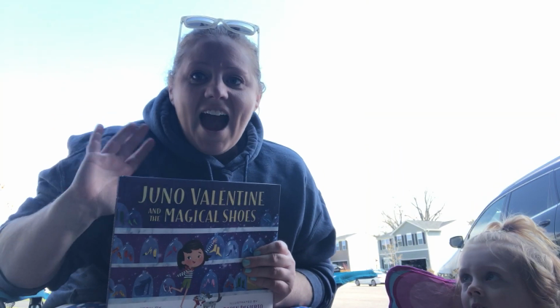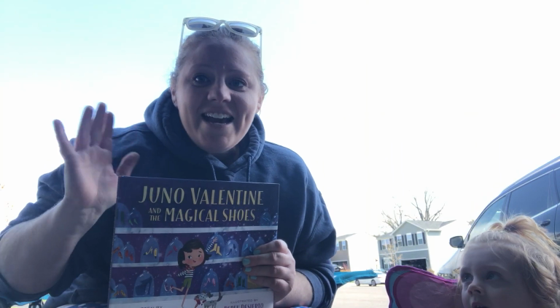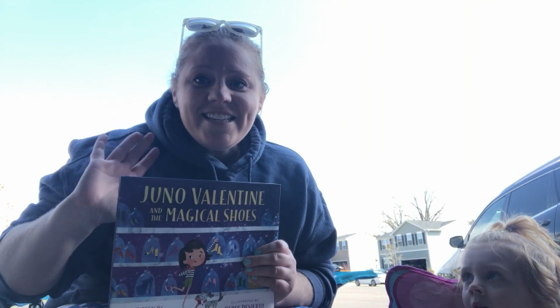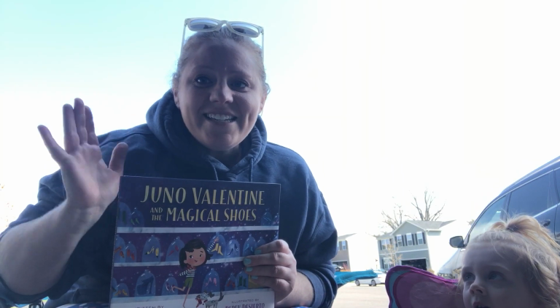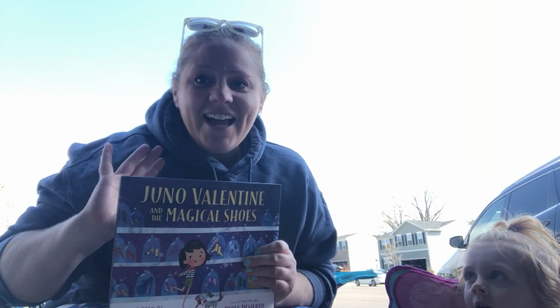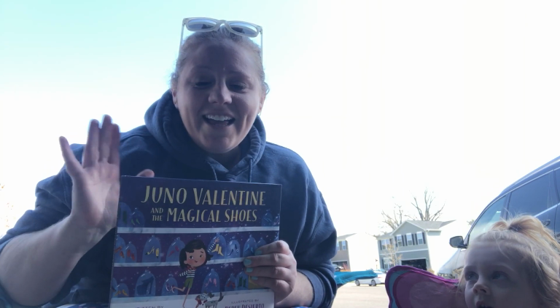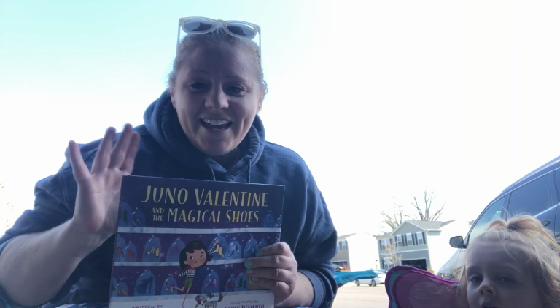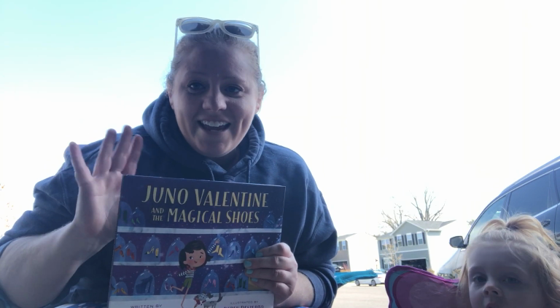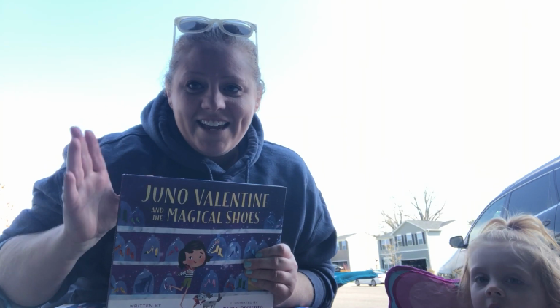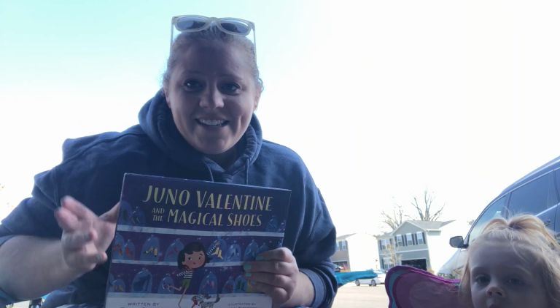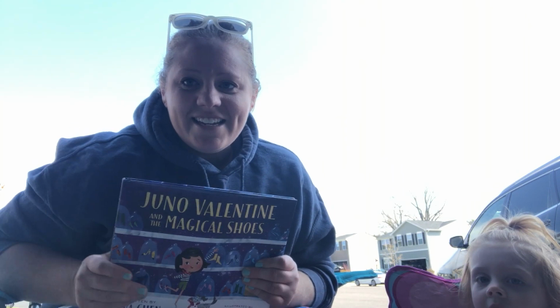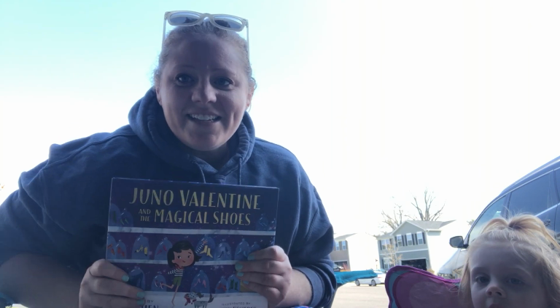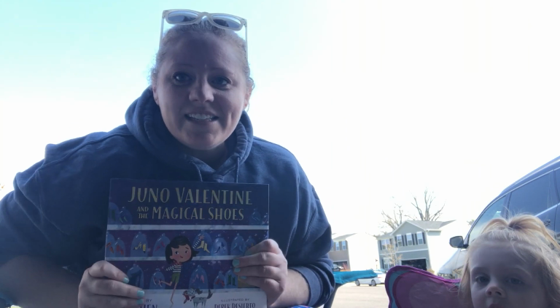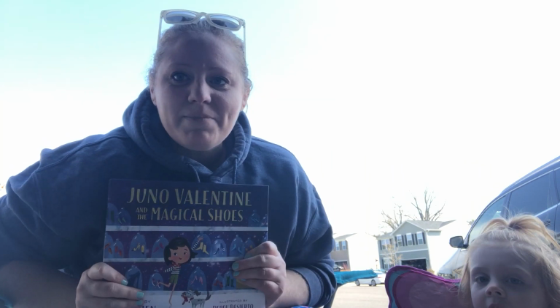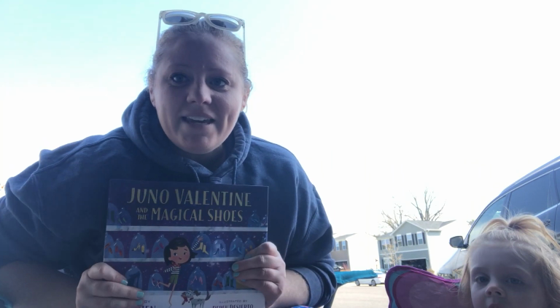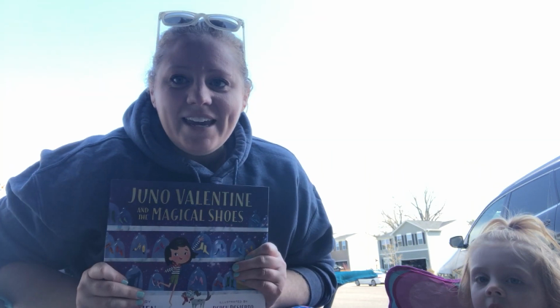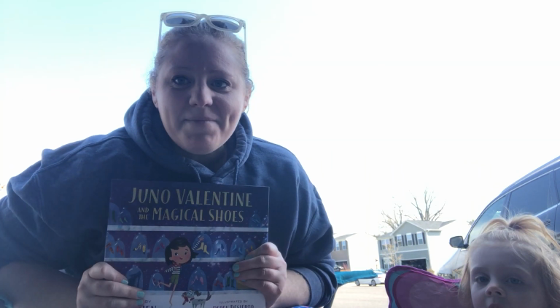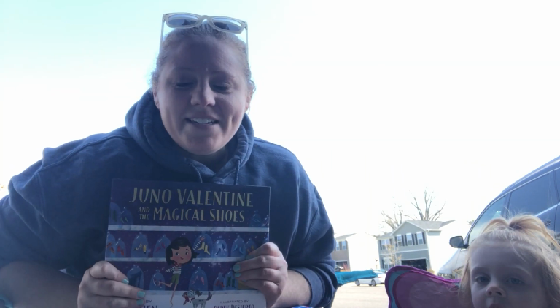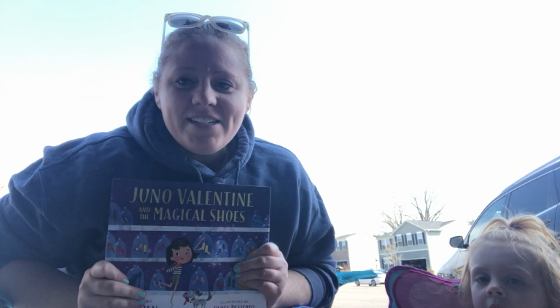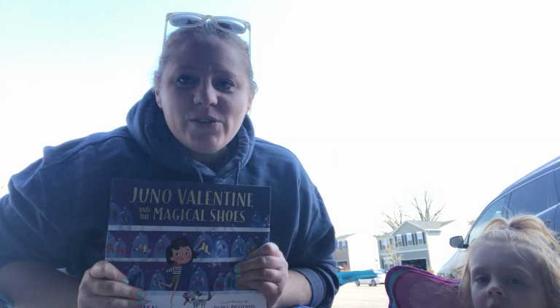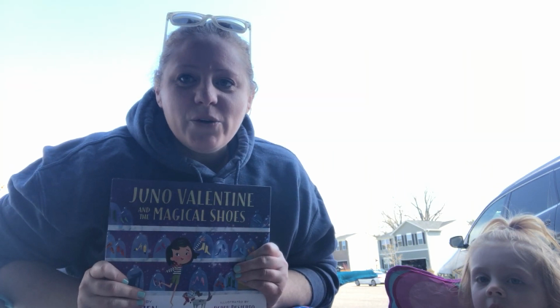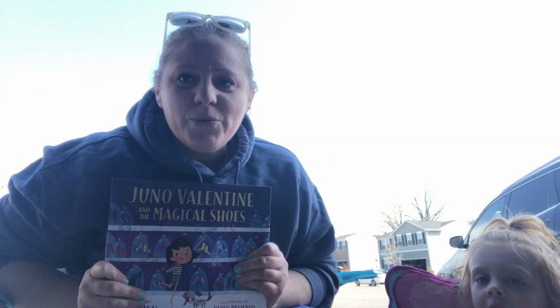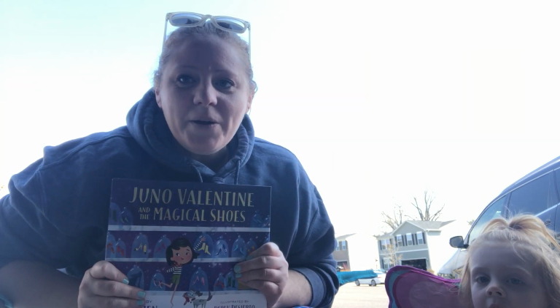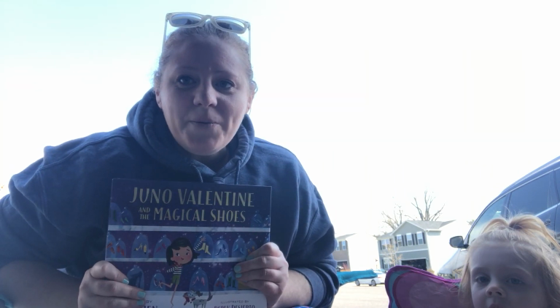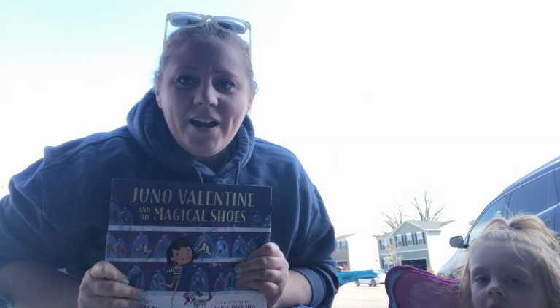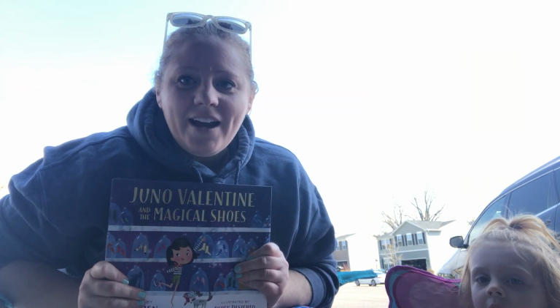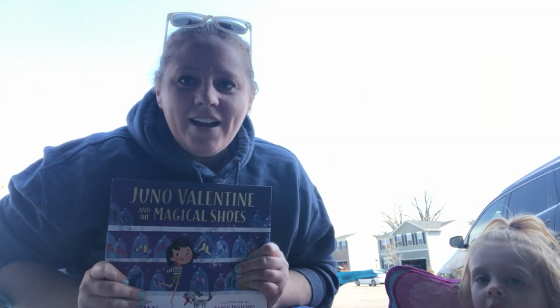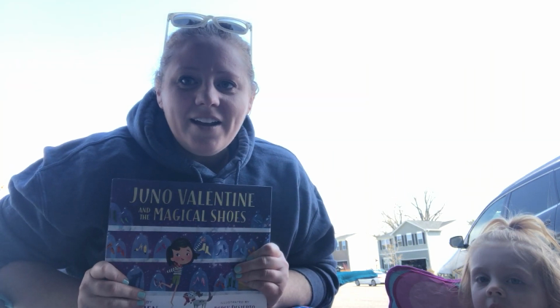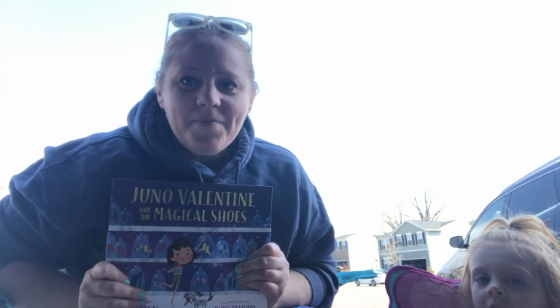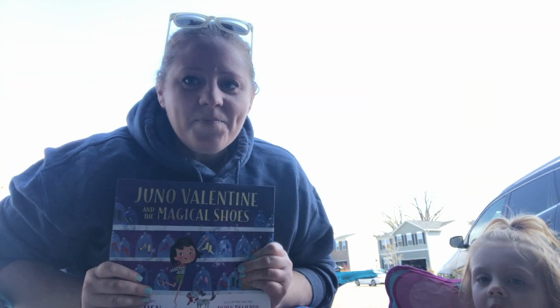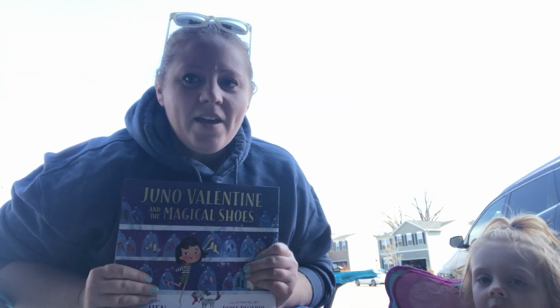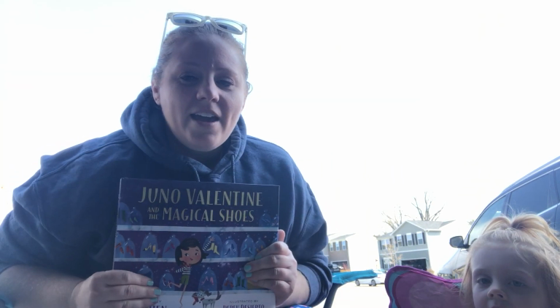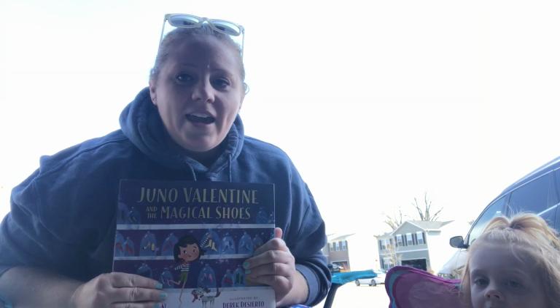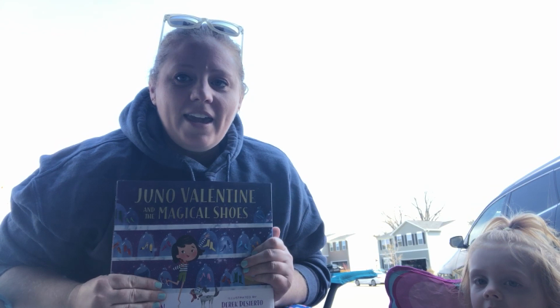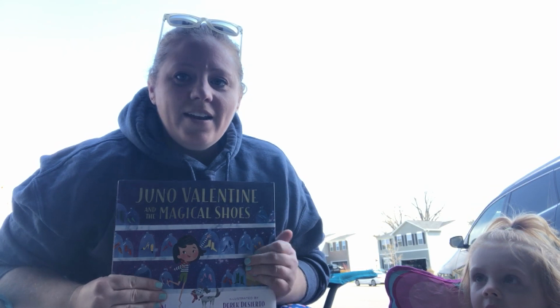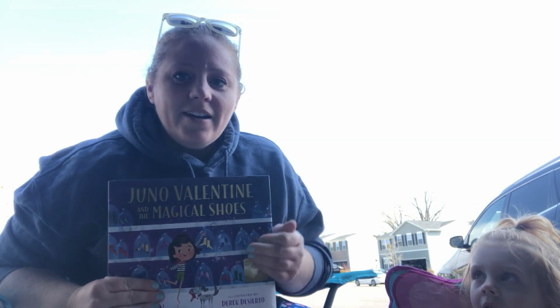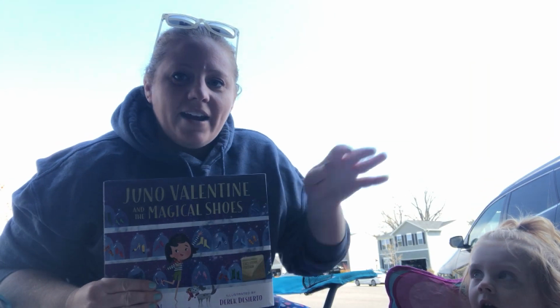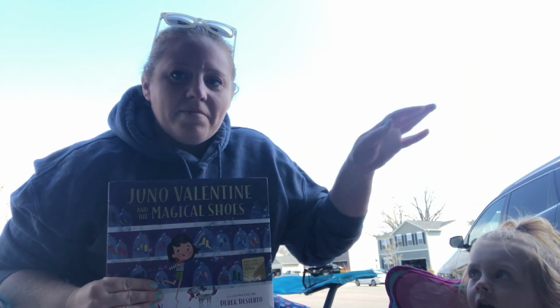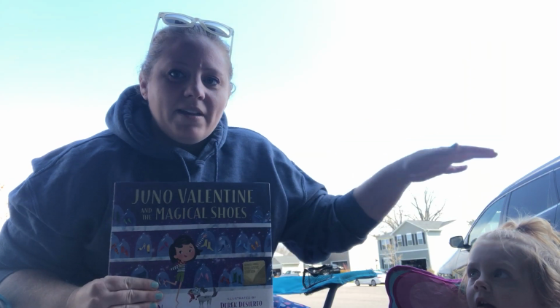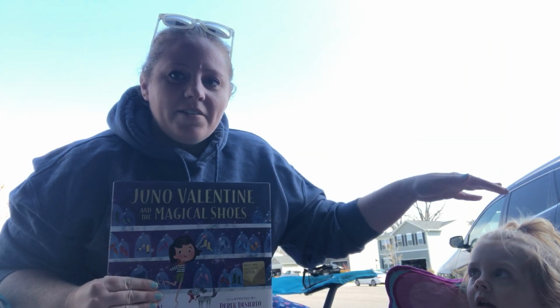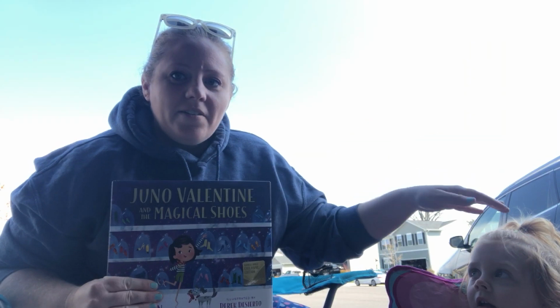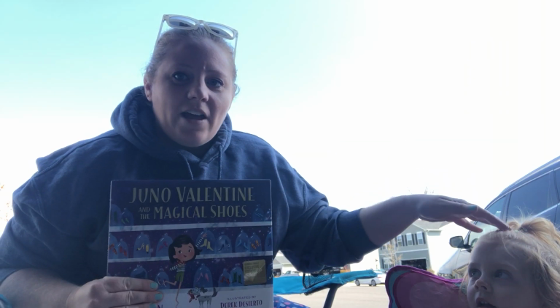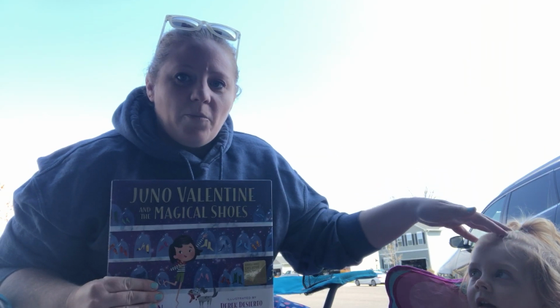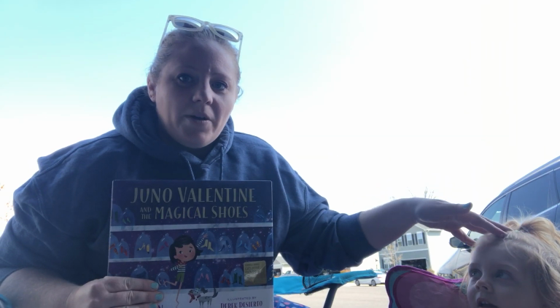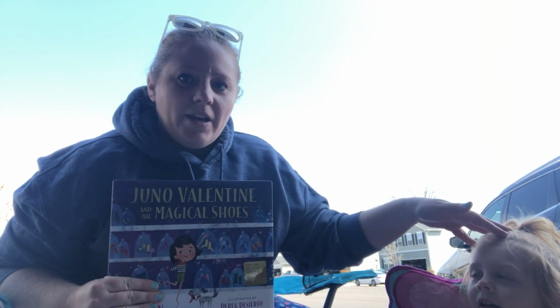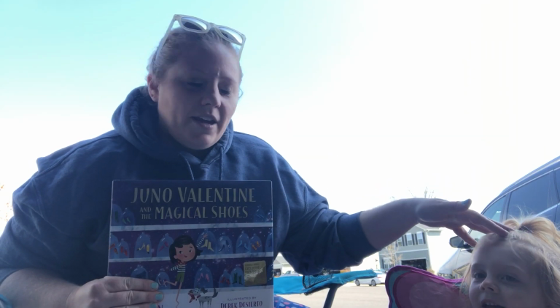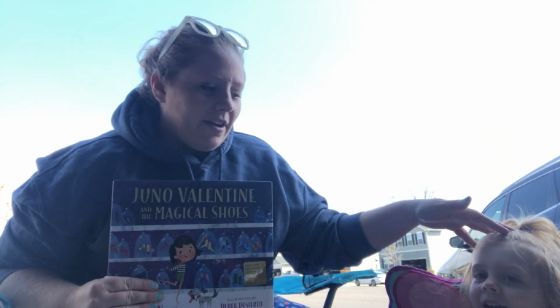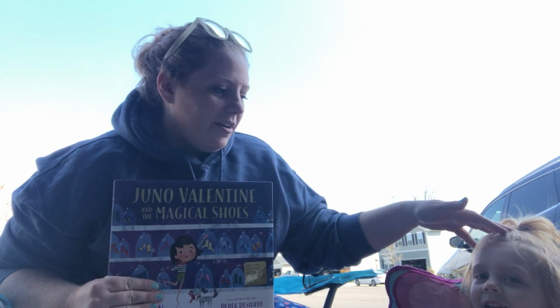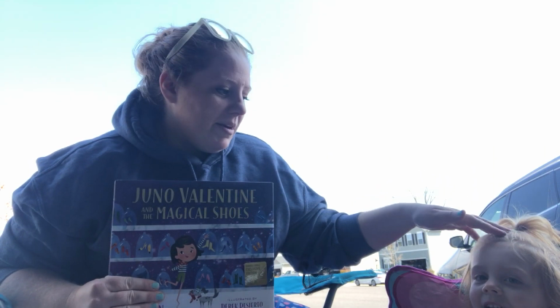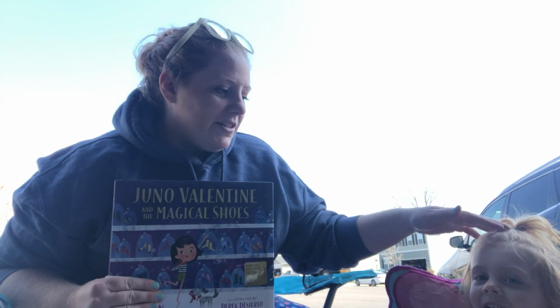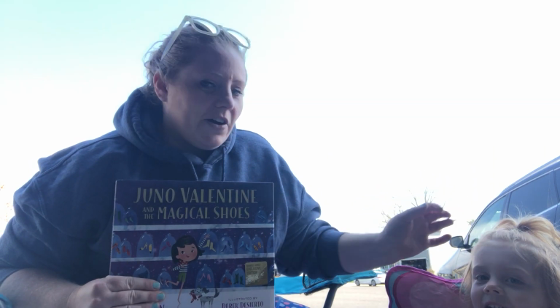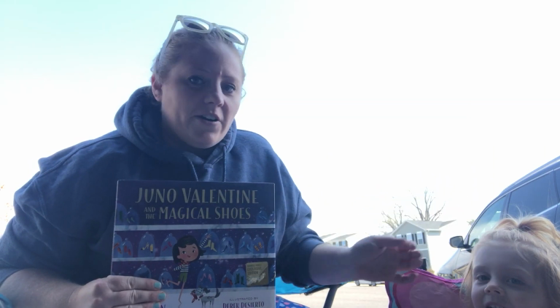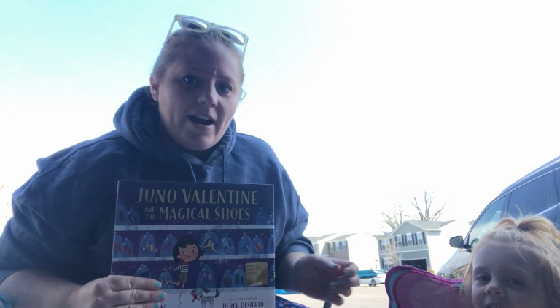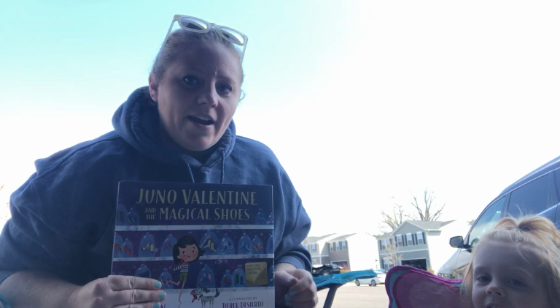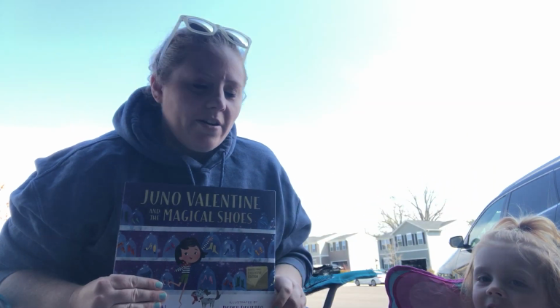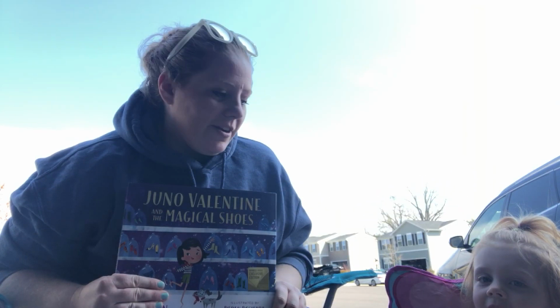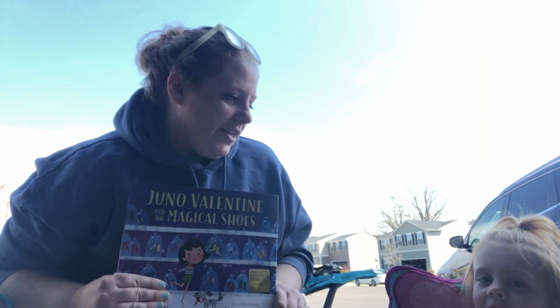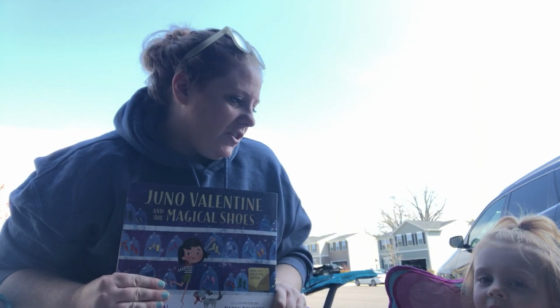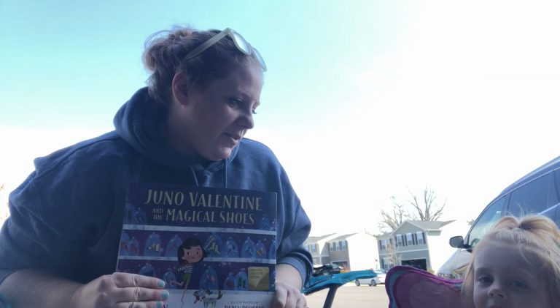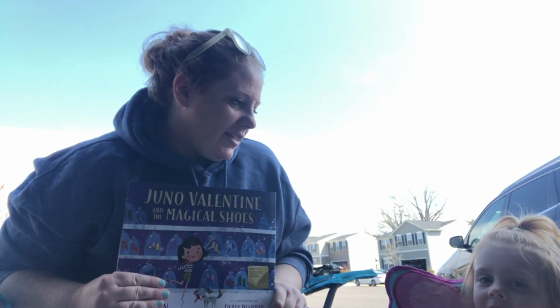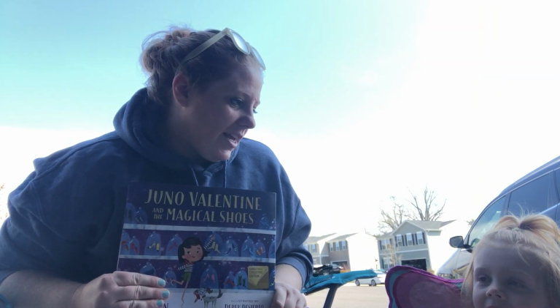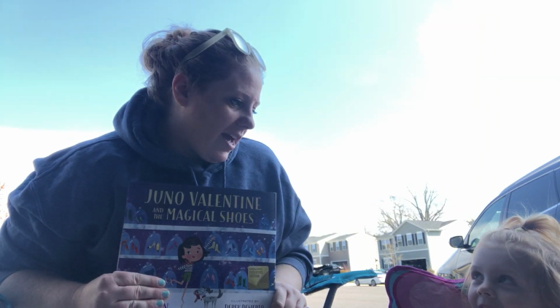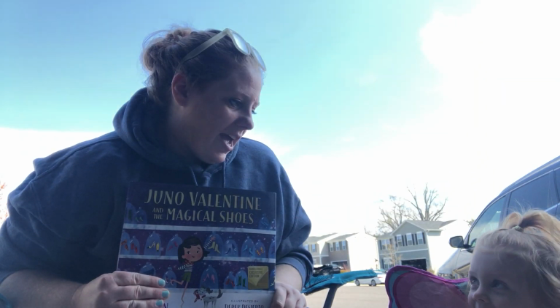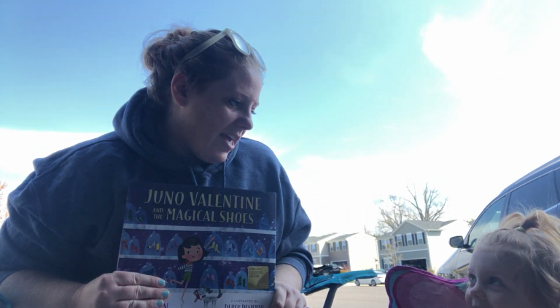Hi Stallions! It's me Mrs. Corona and I have my little helper here, my daughter Ellery. Do you want to say hi?